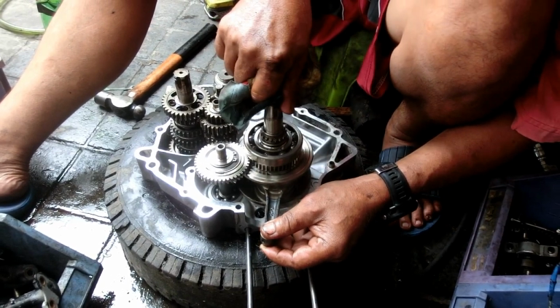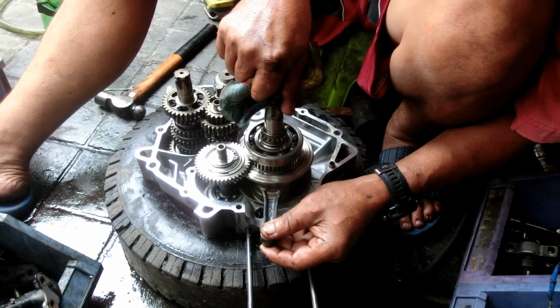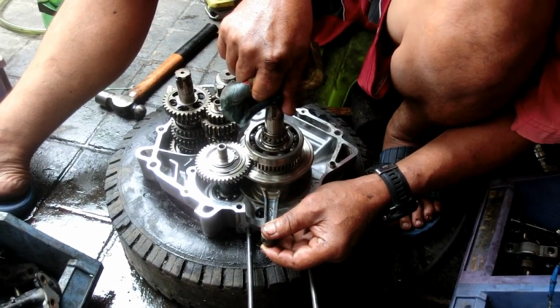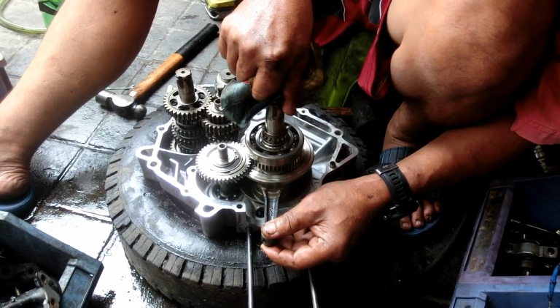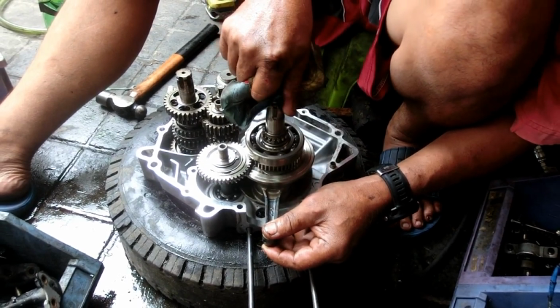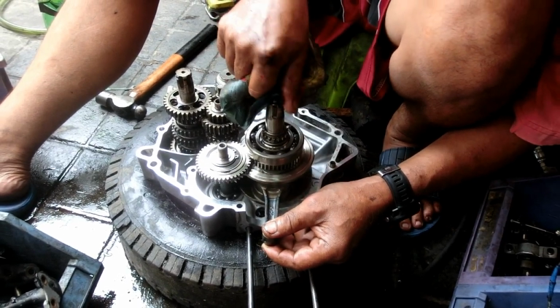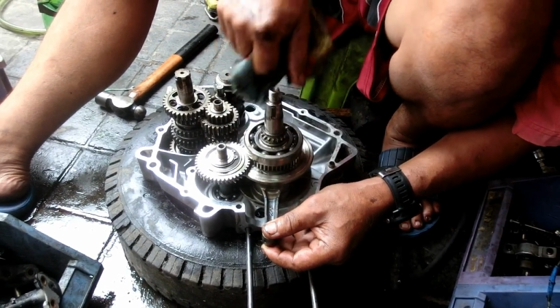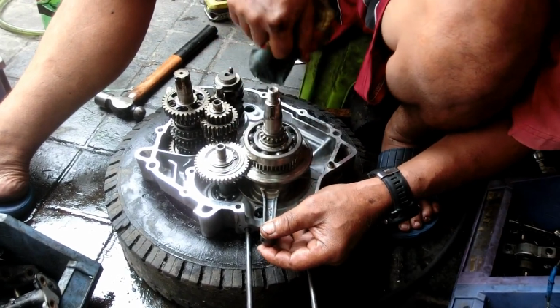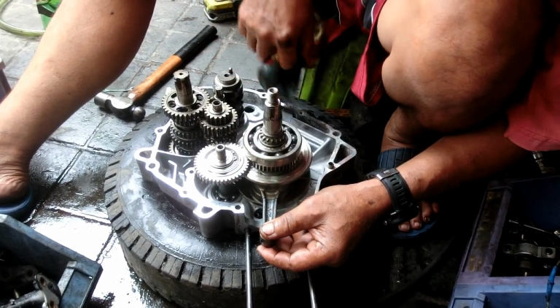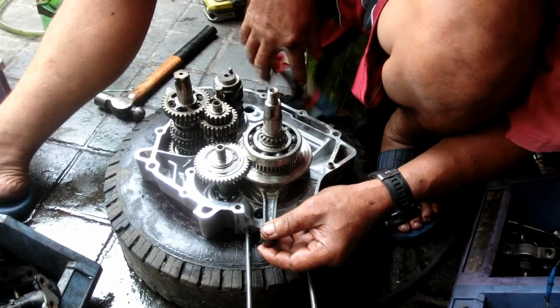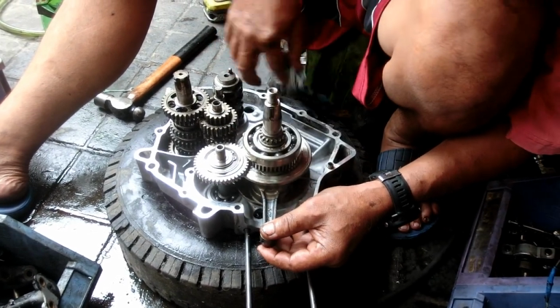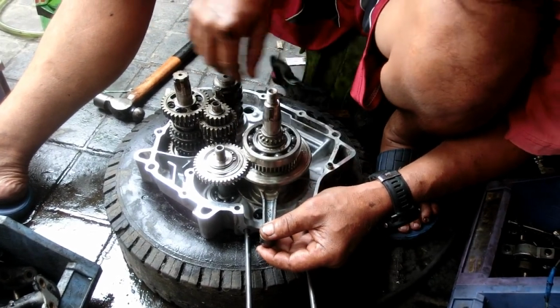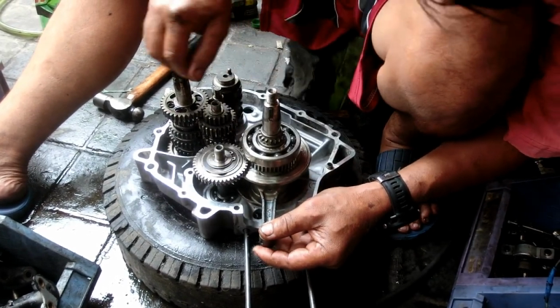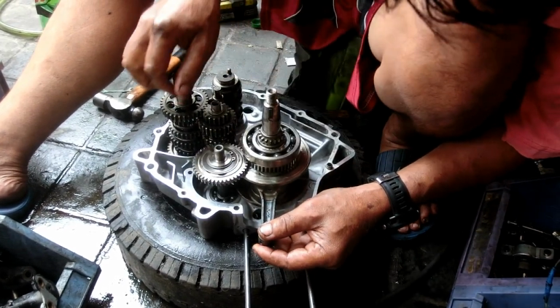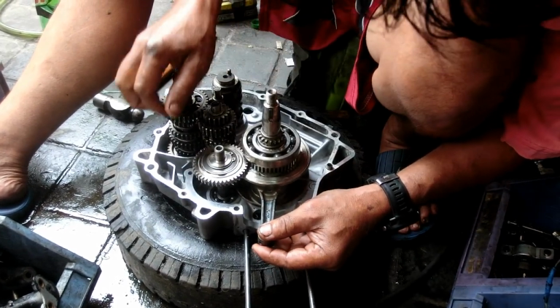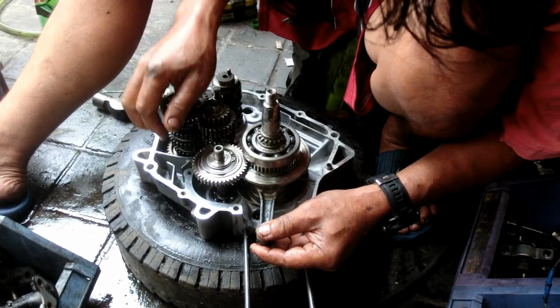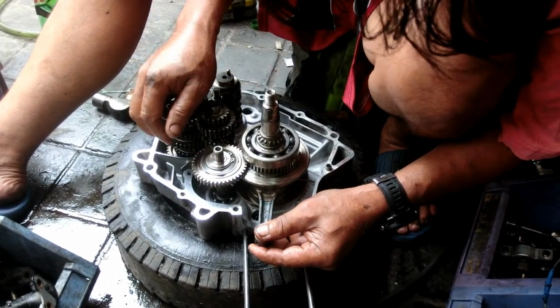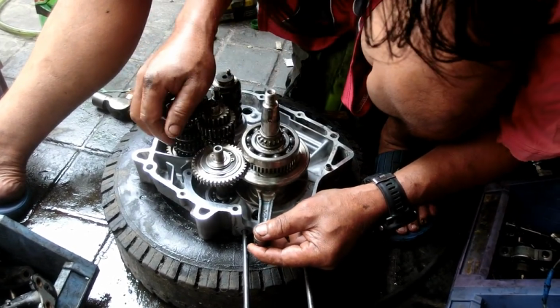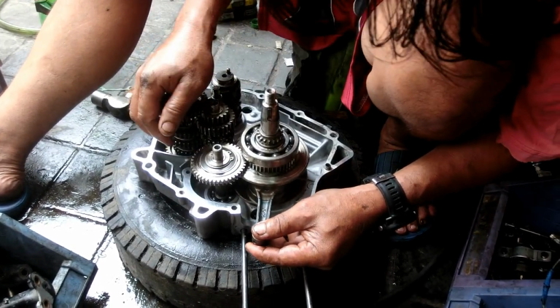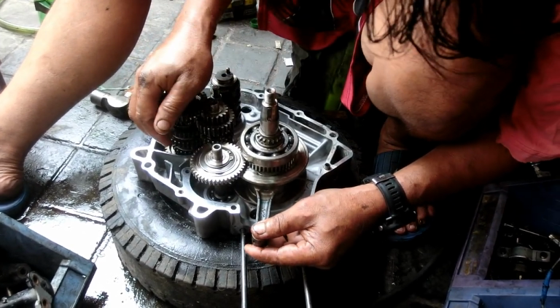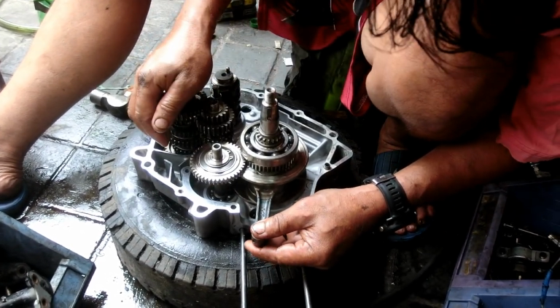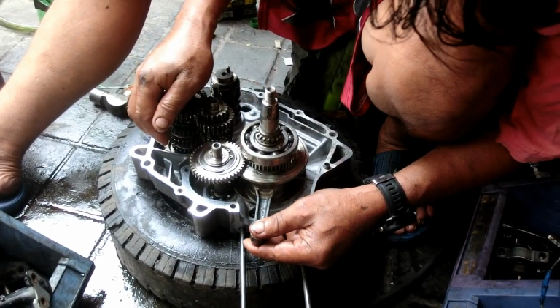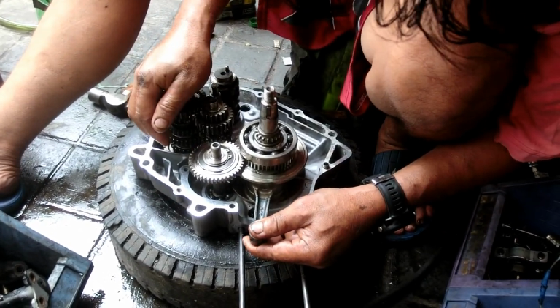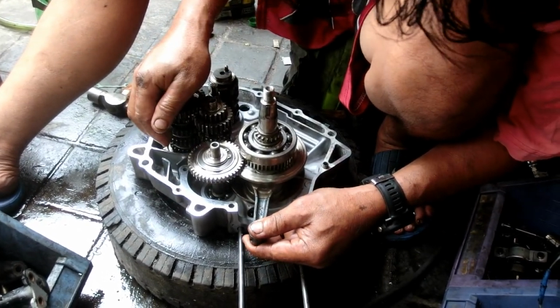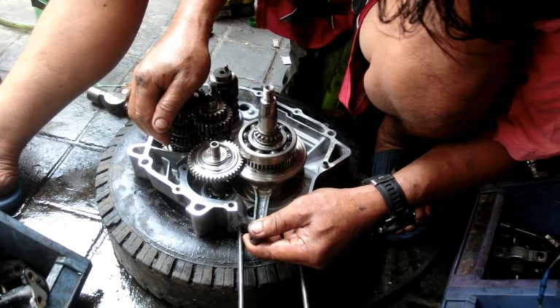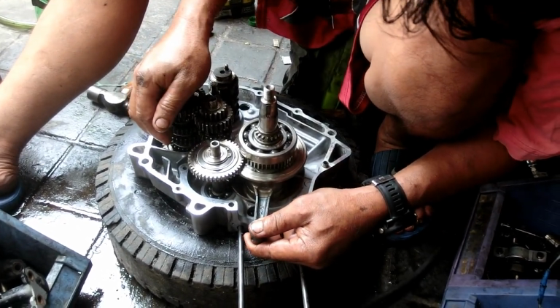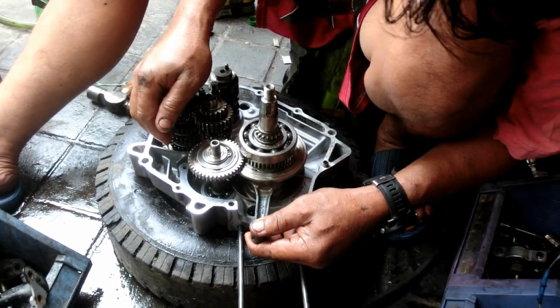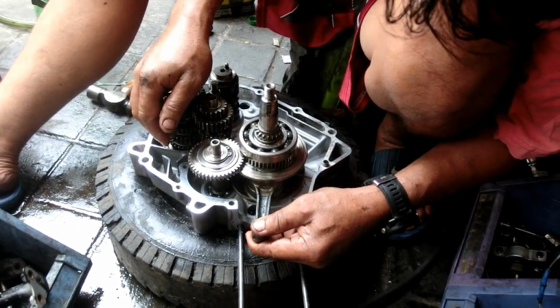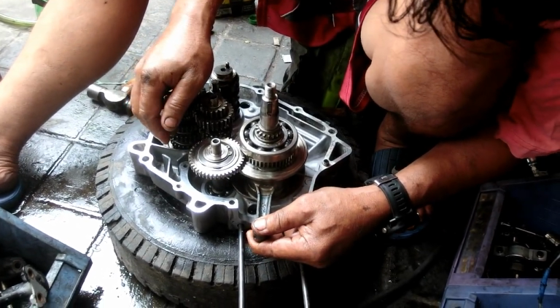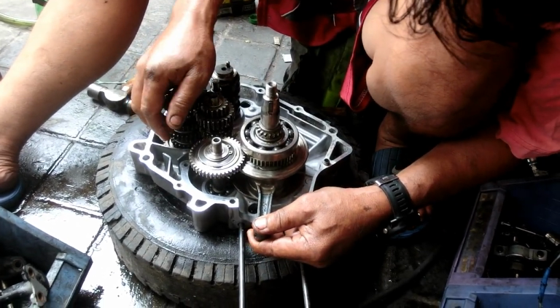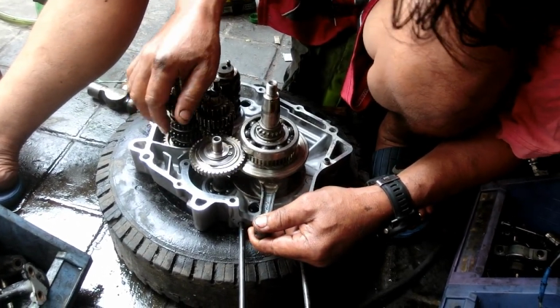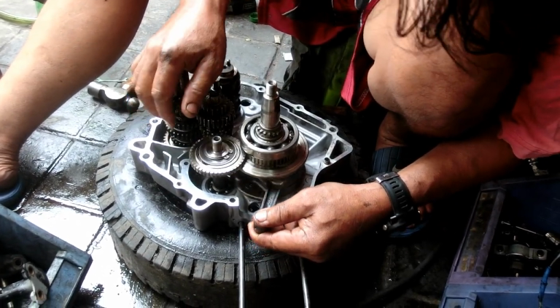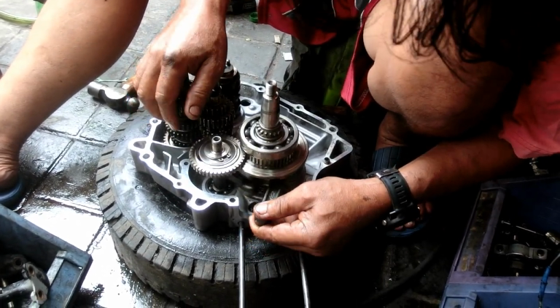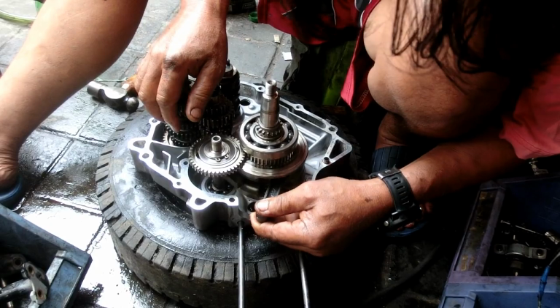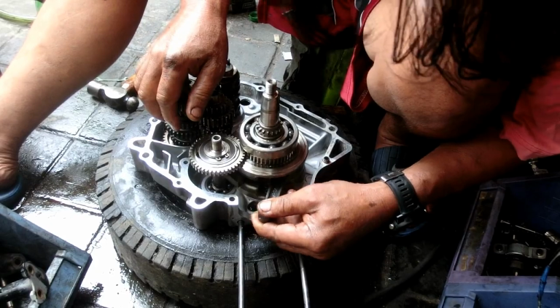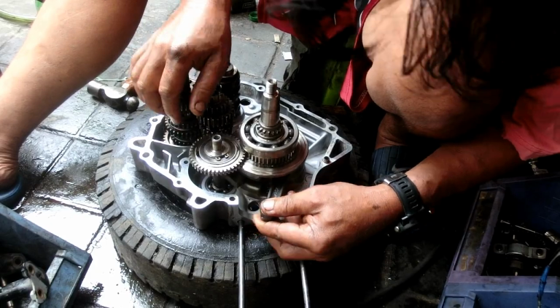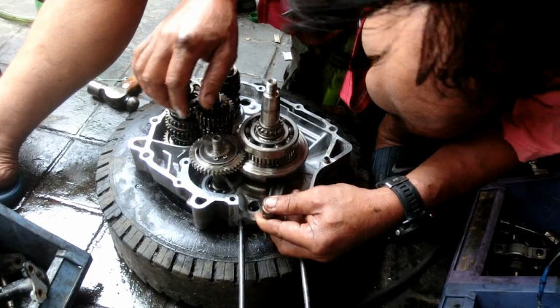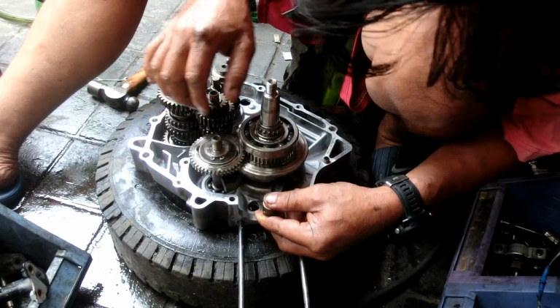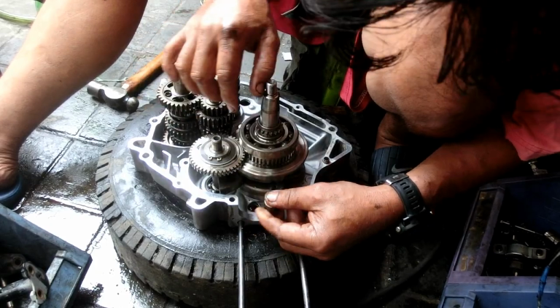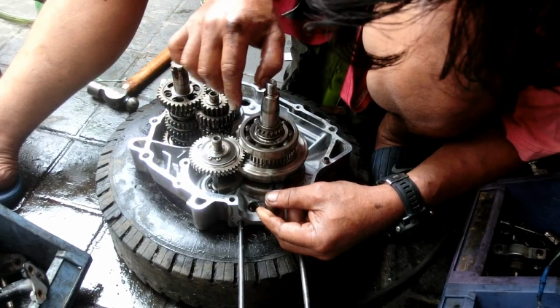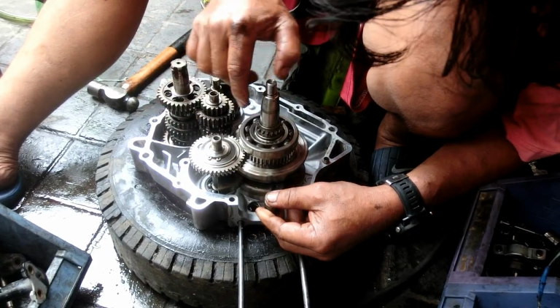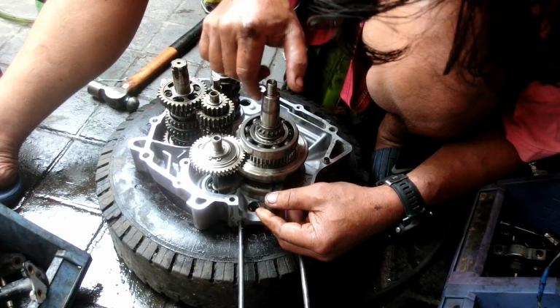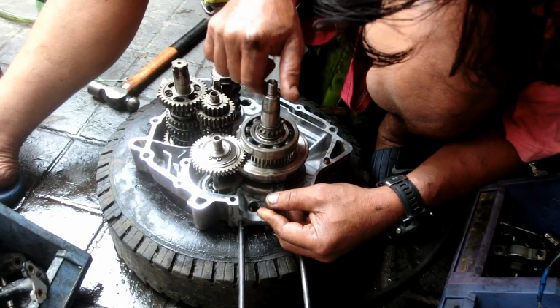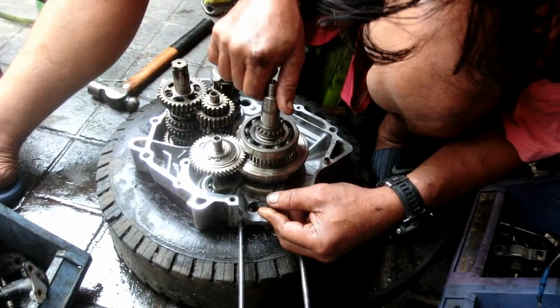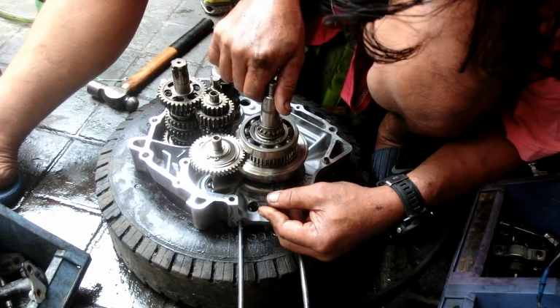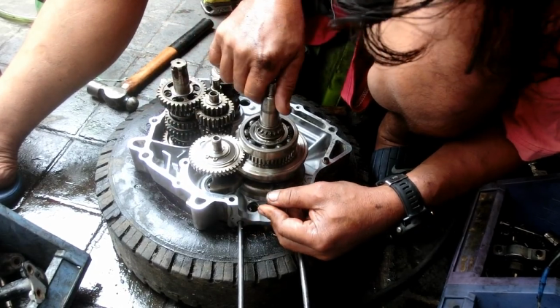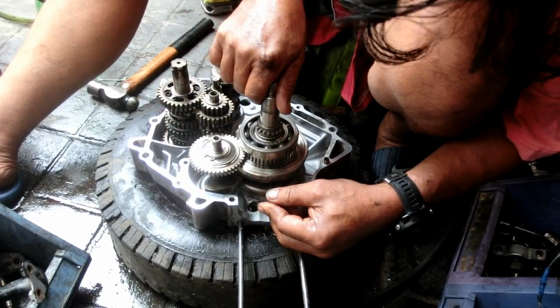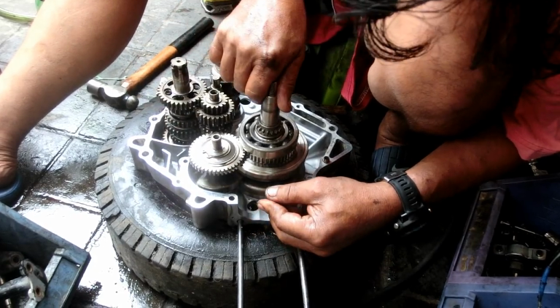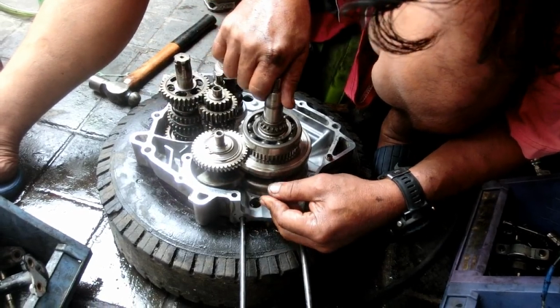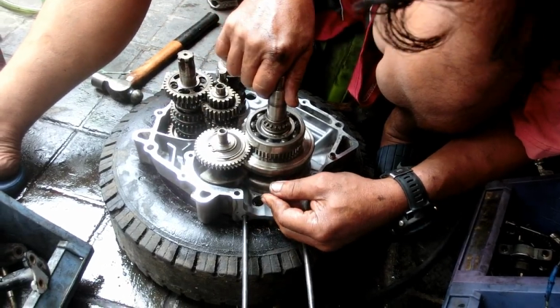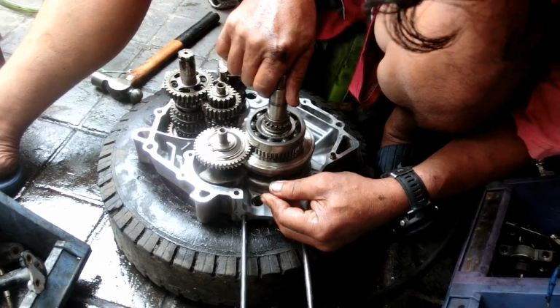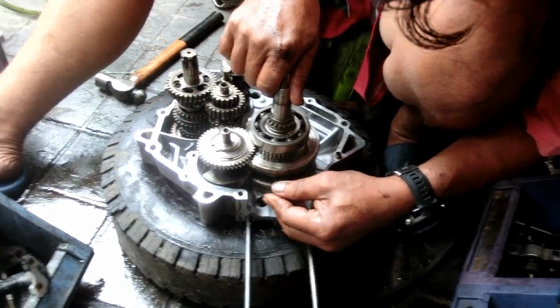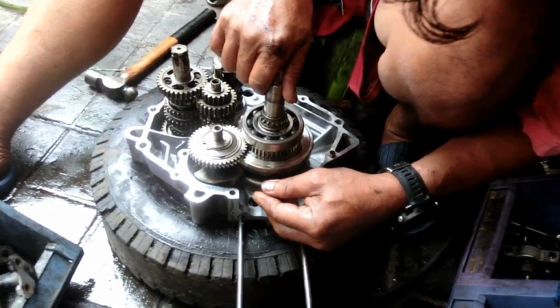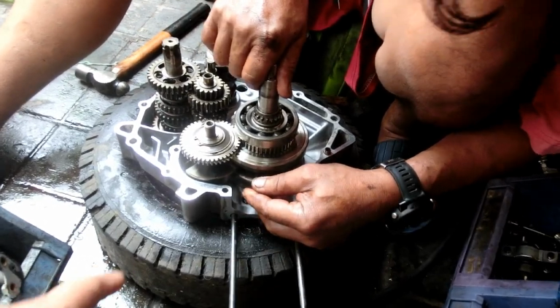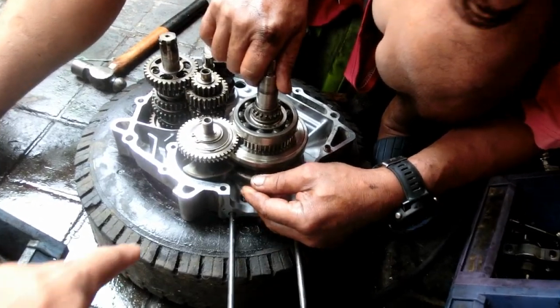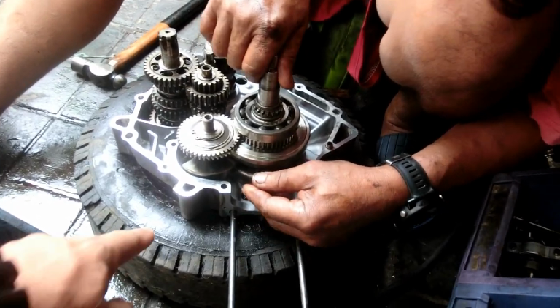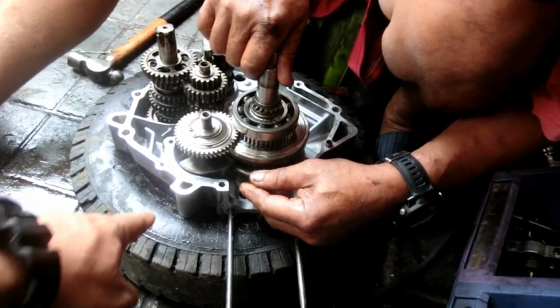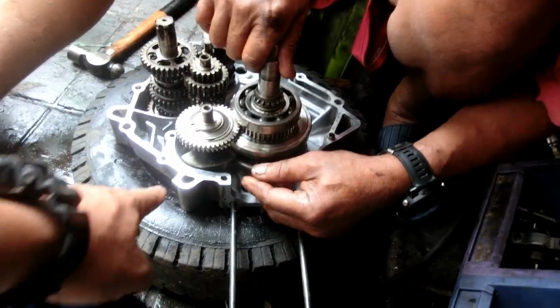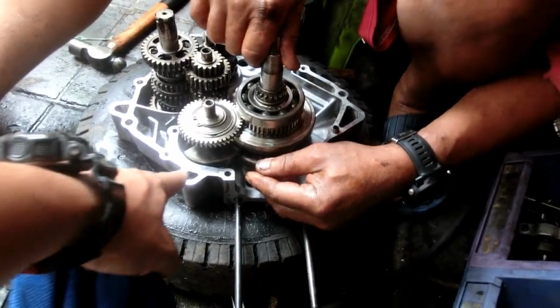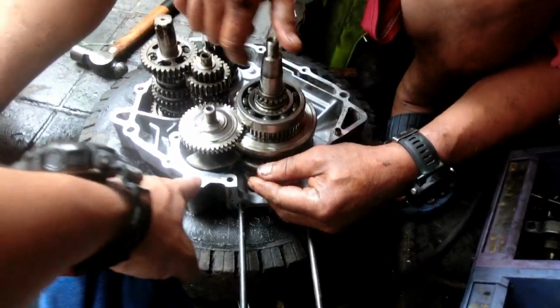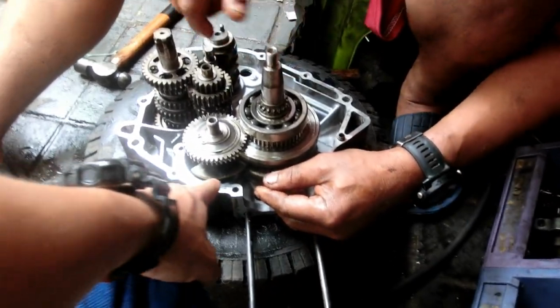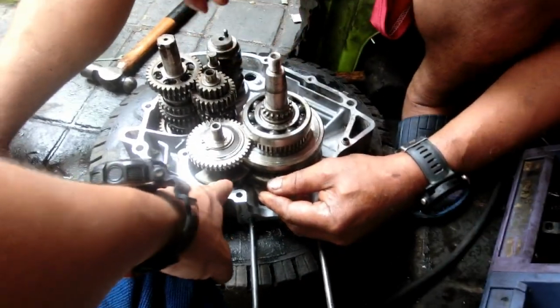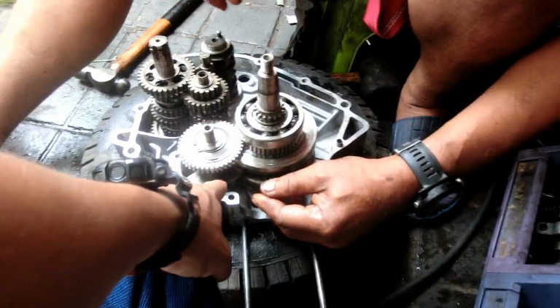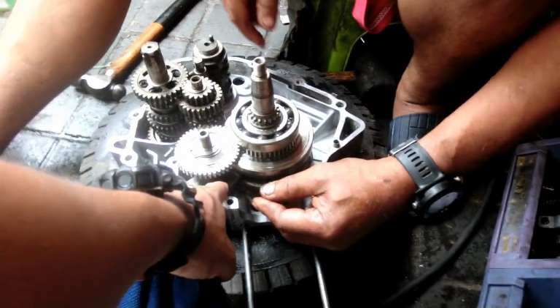It's Yamaha. Kaya siya may bakal na ganito.